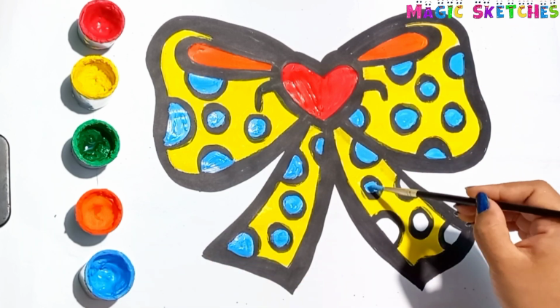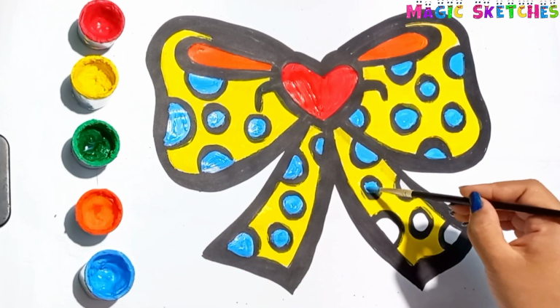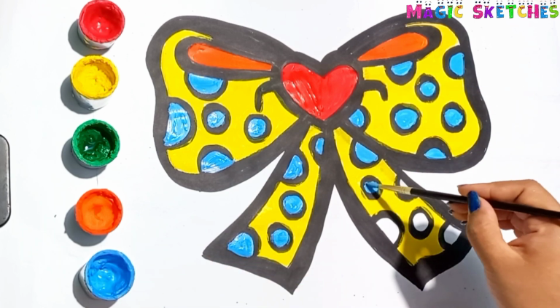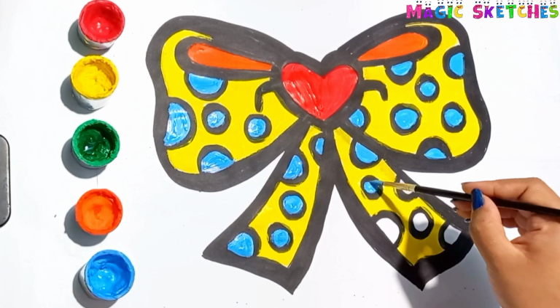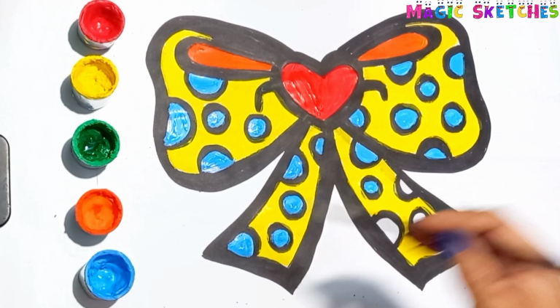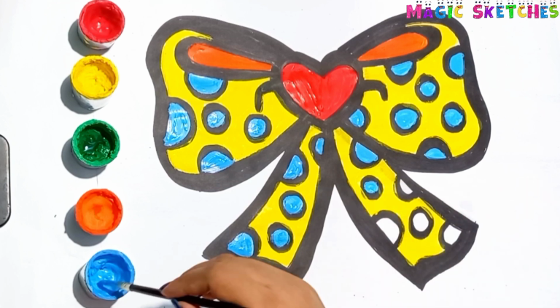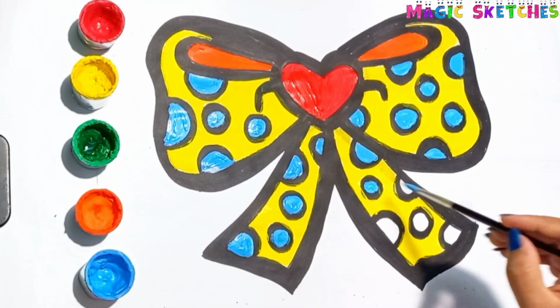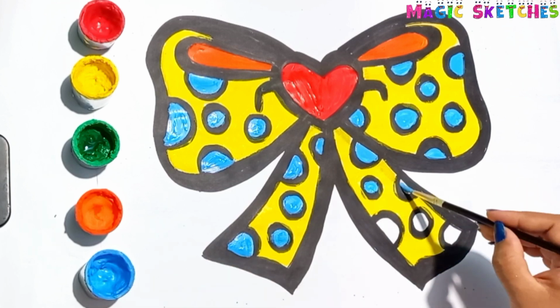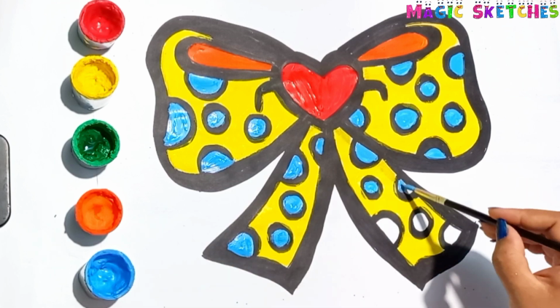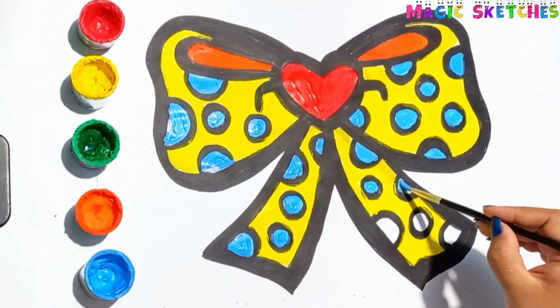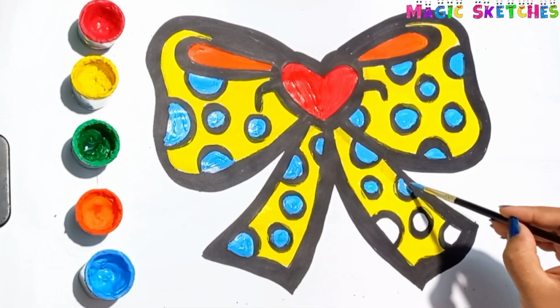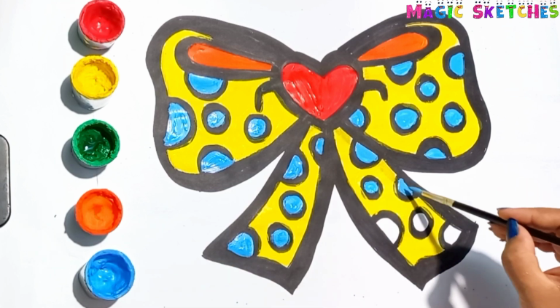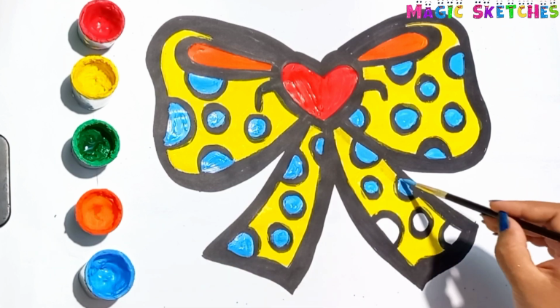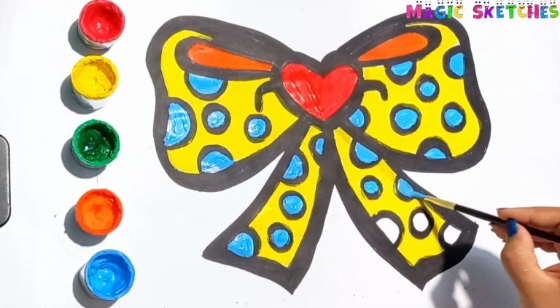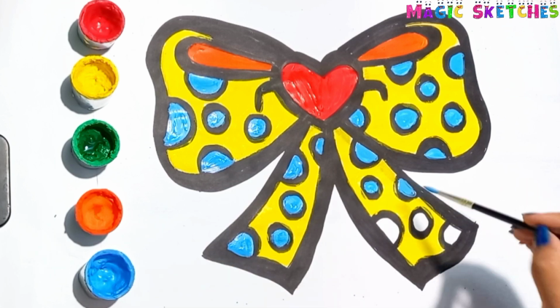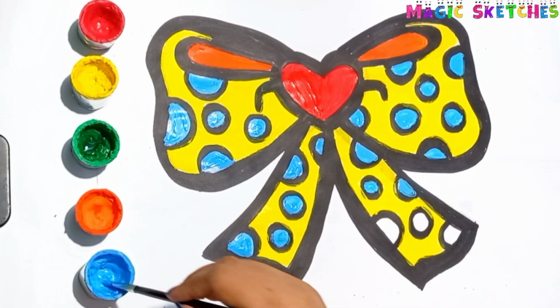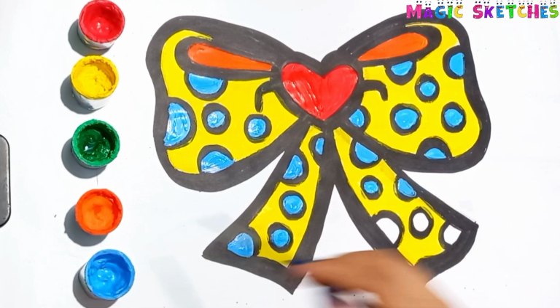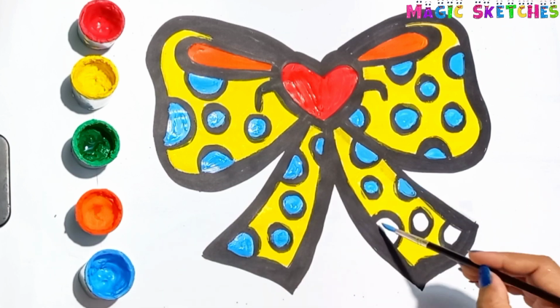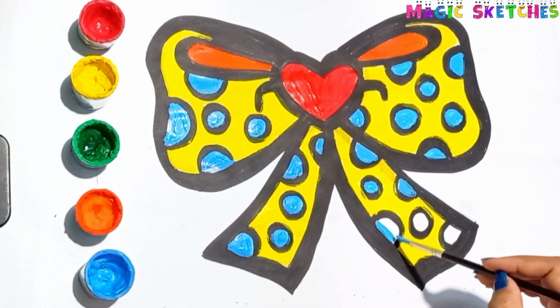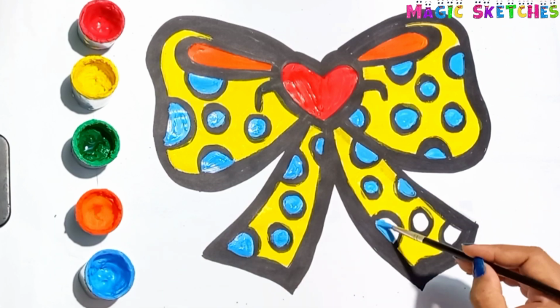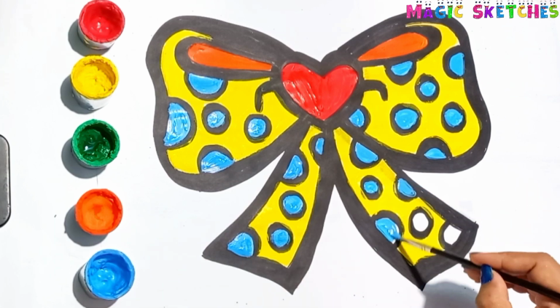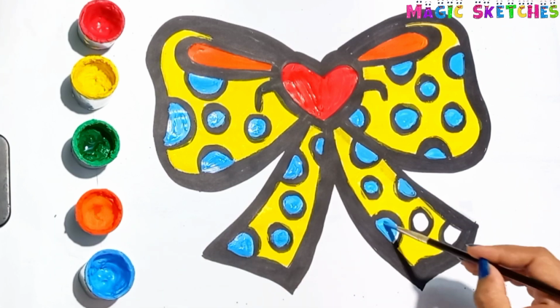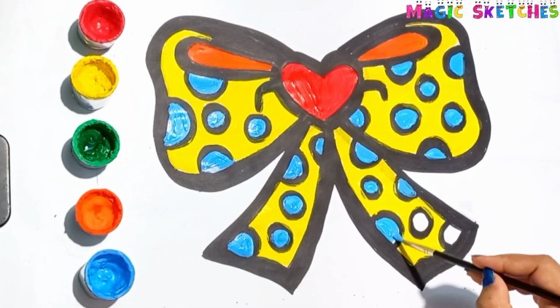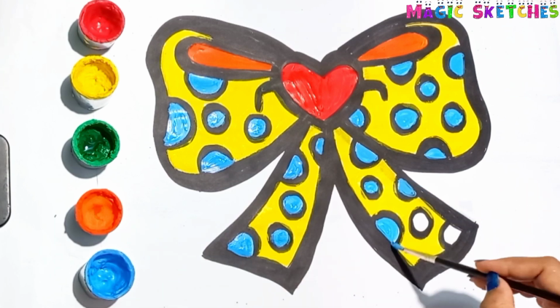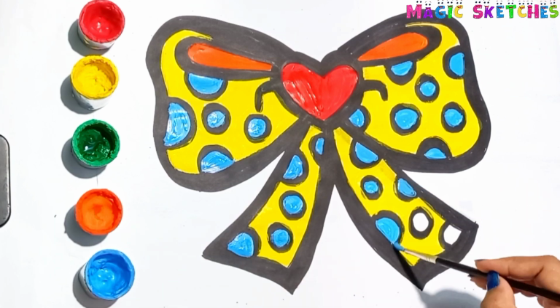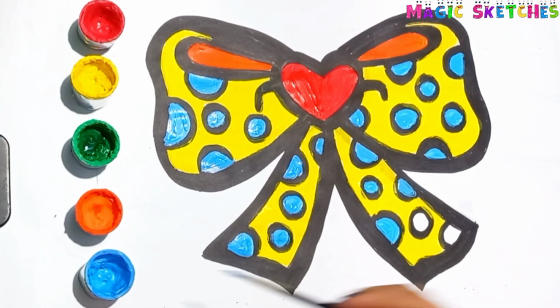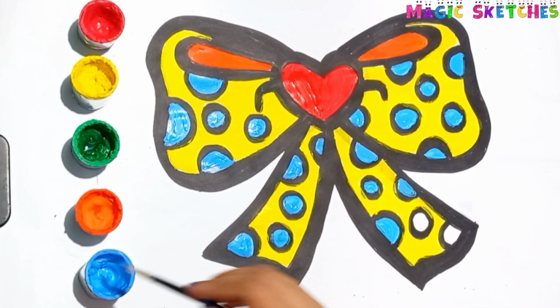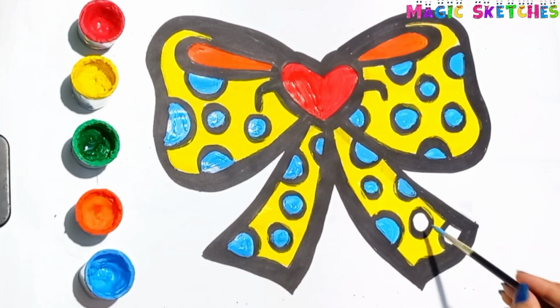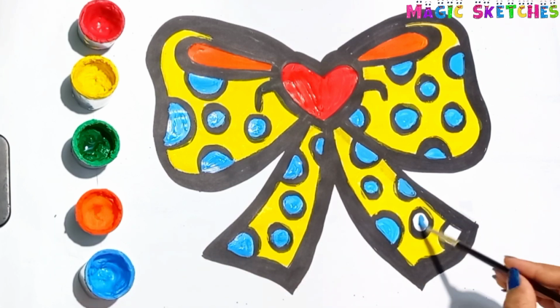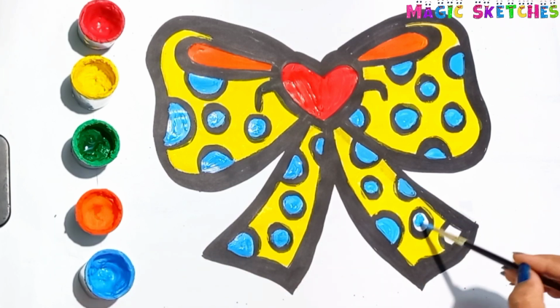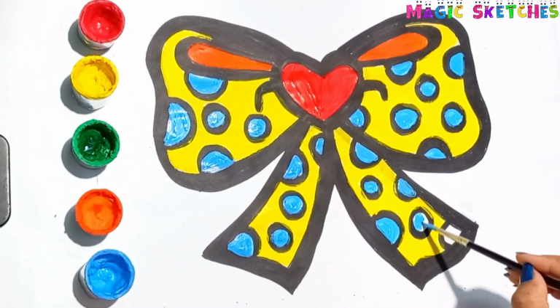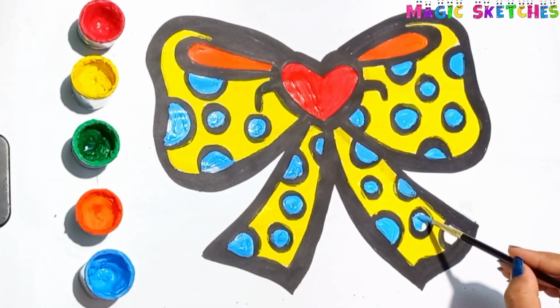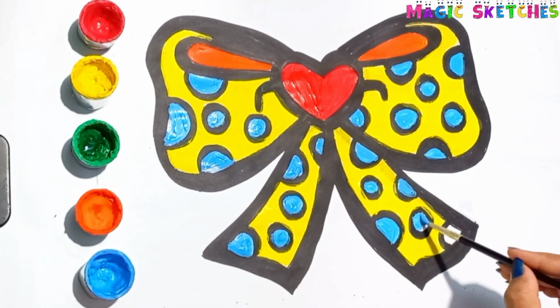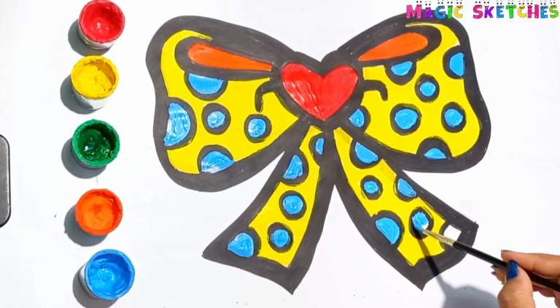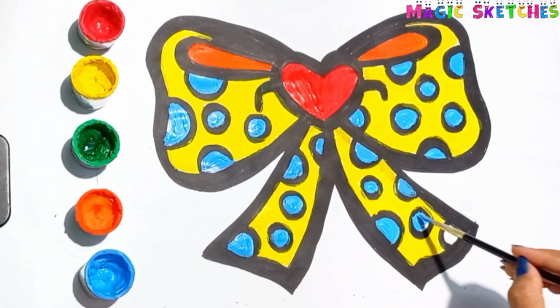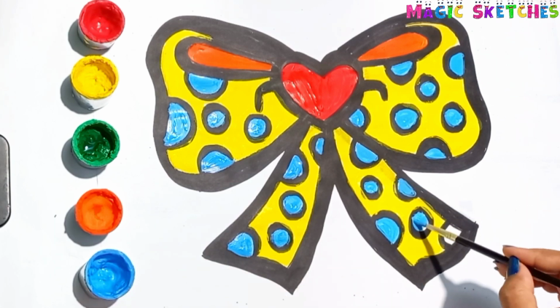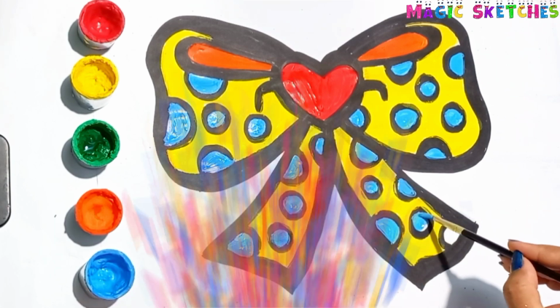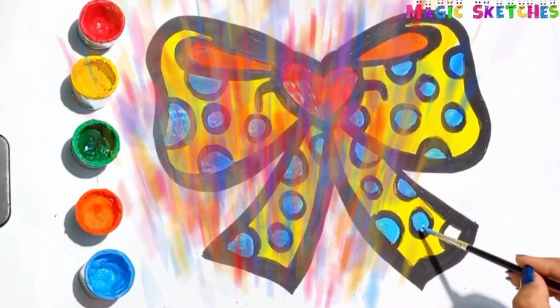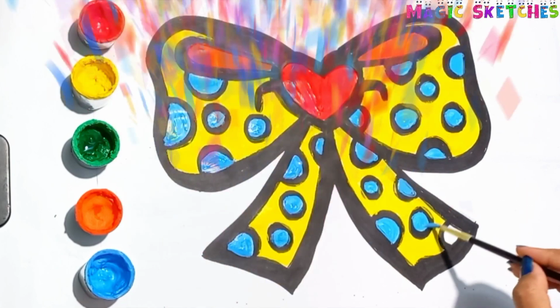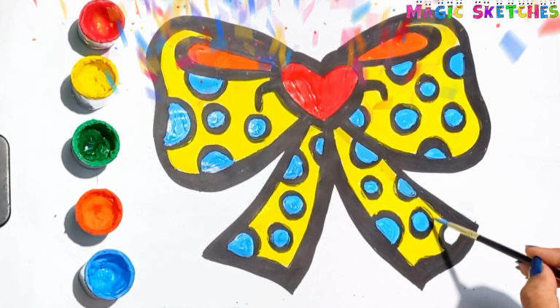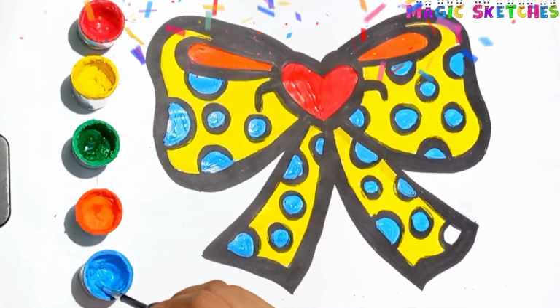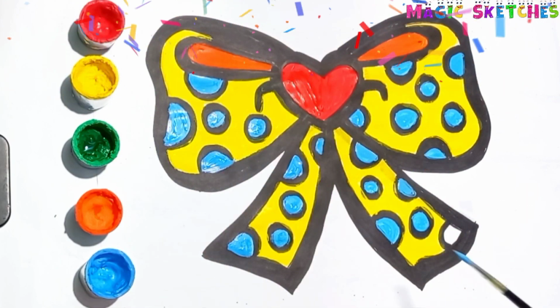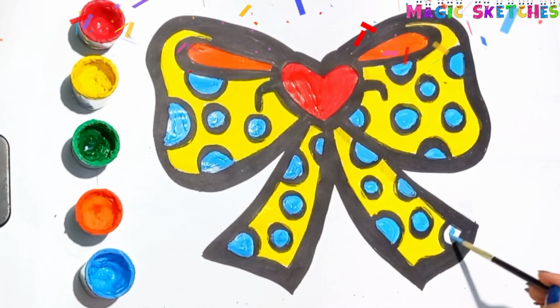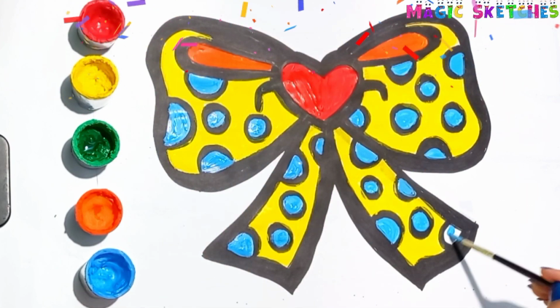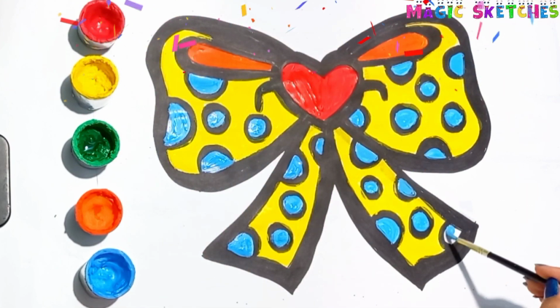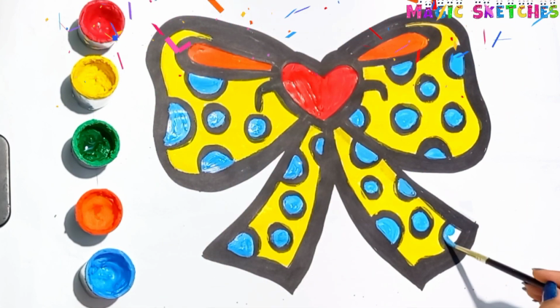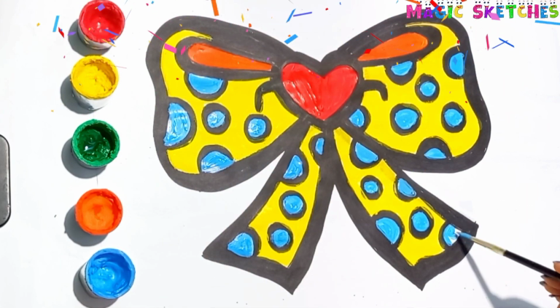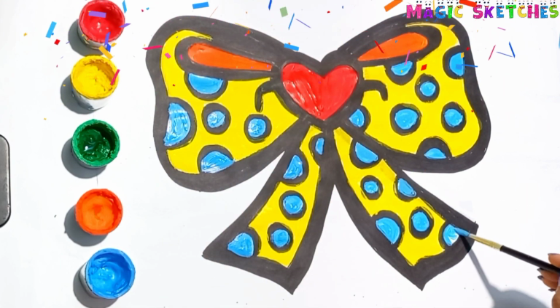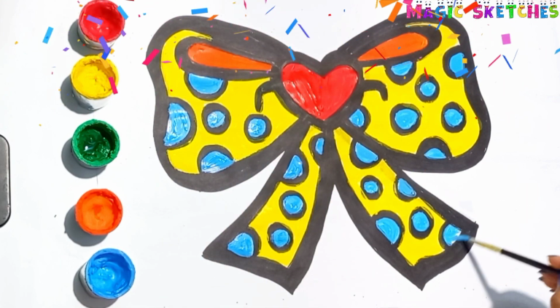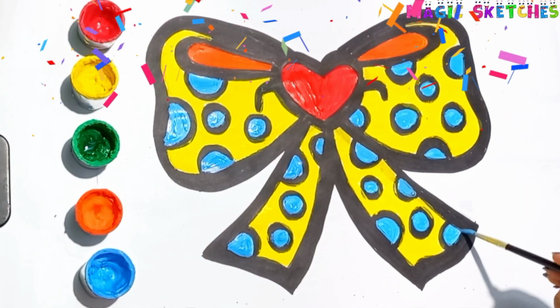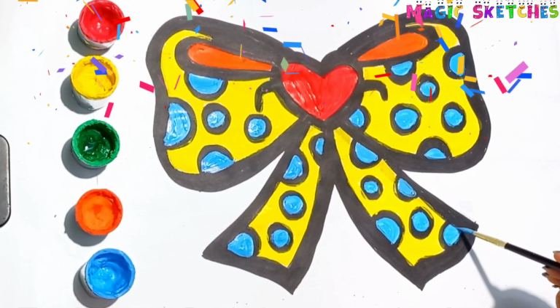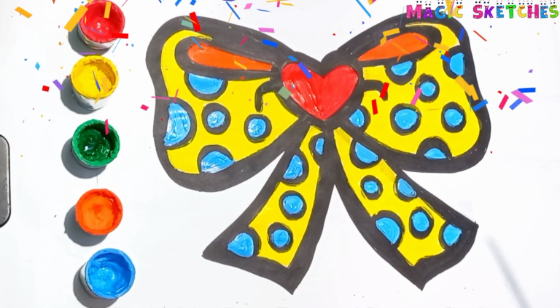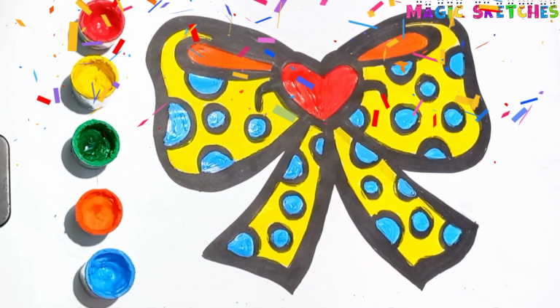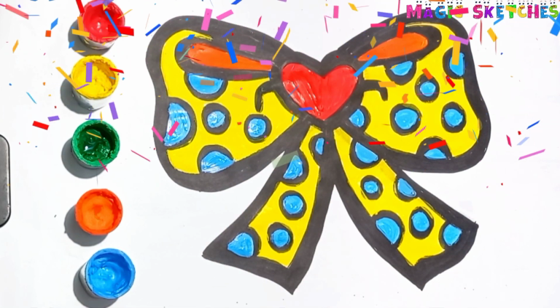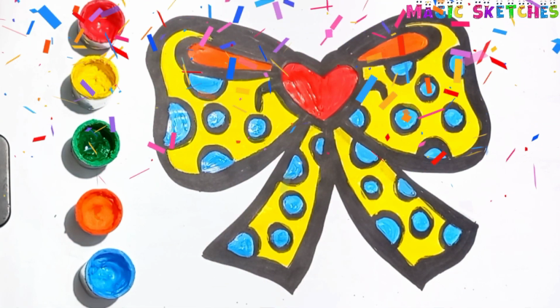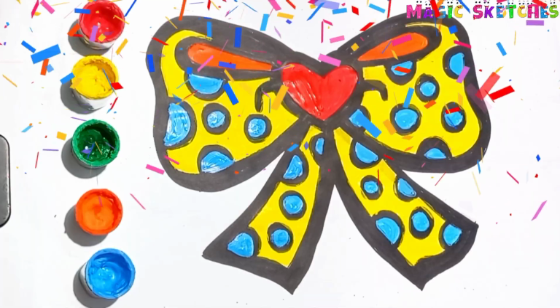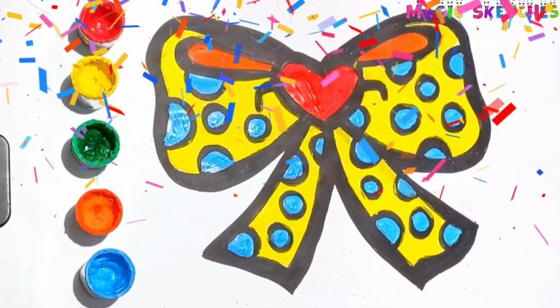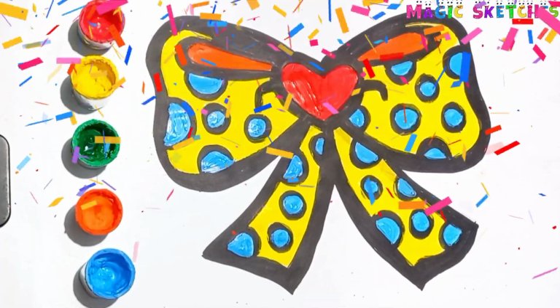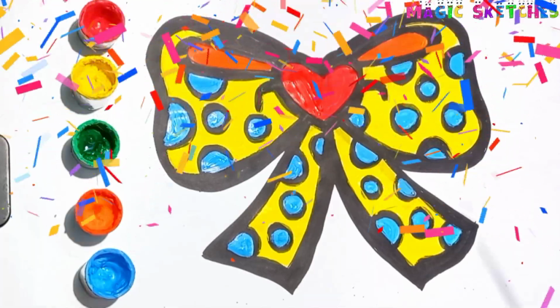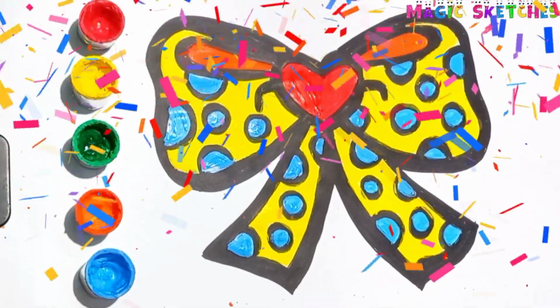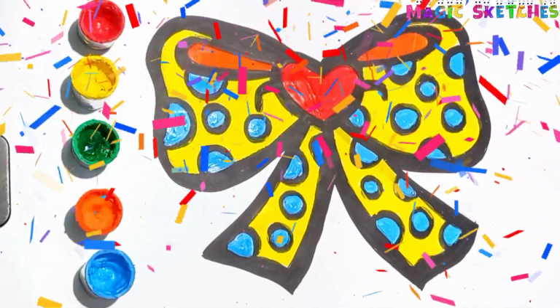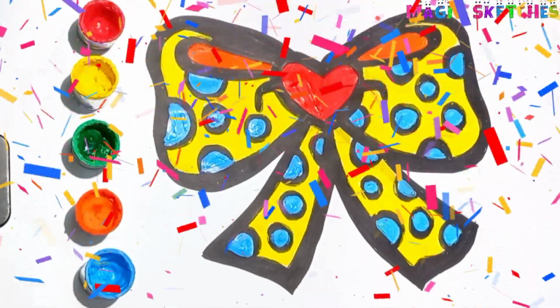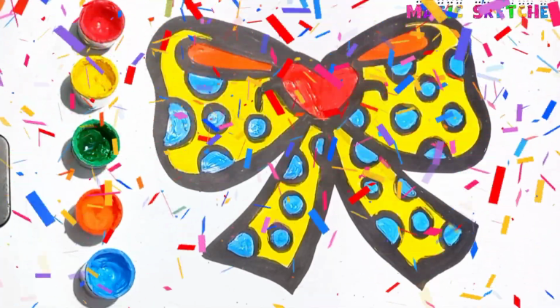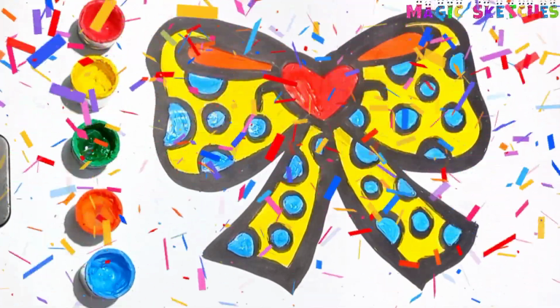It is looking very beautiful and adorable. See you on the next video.